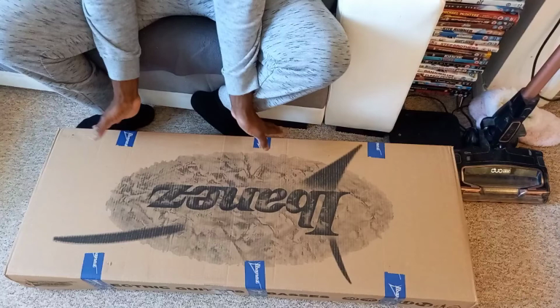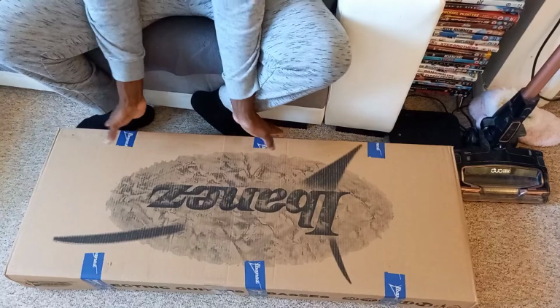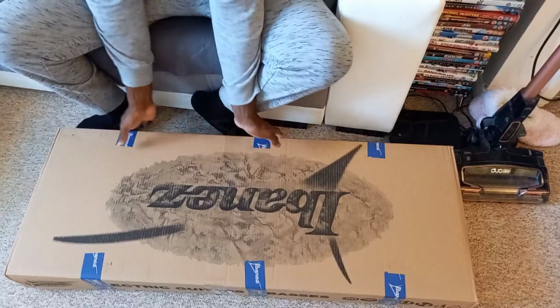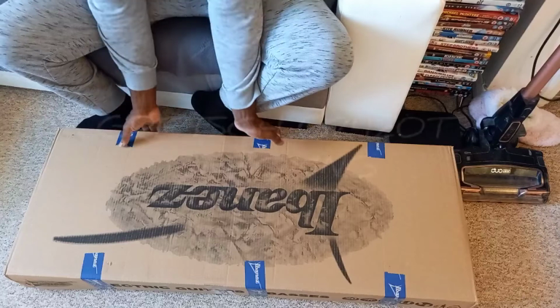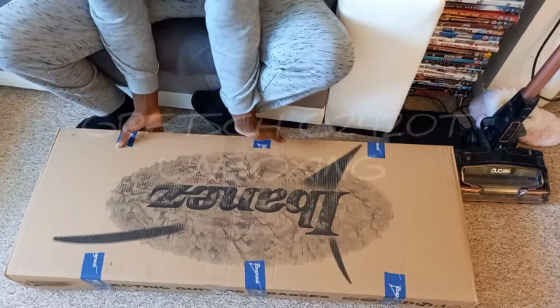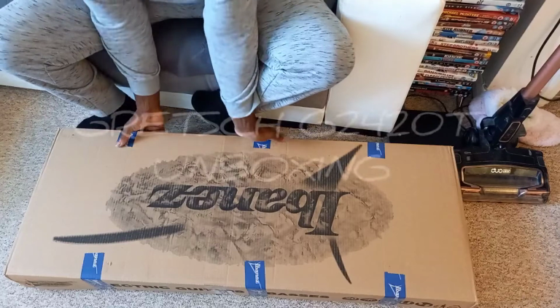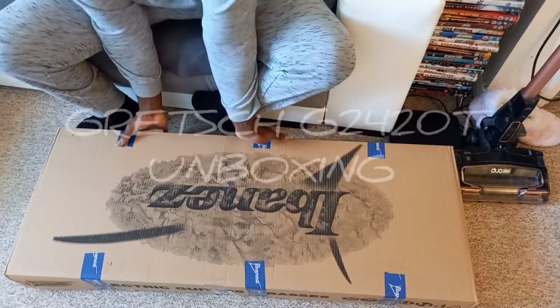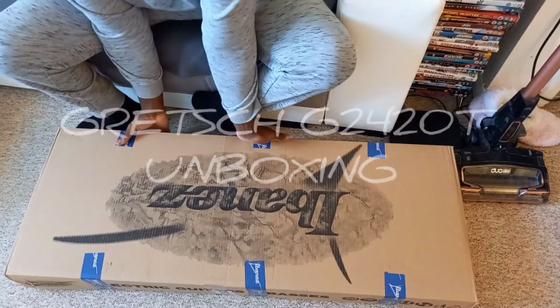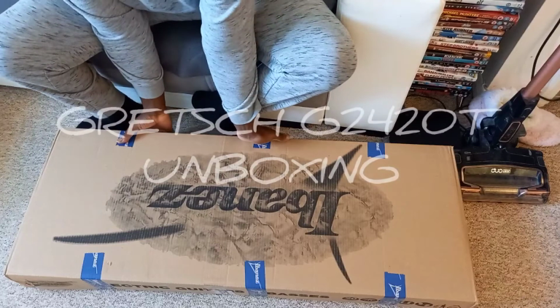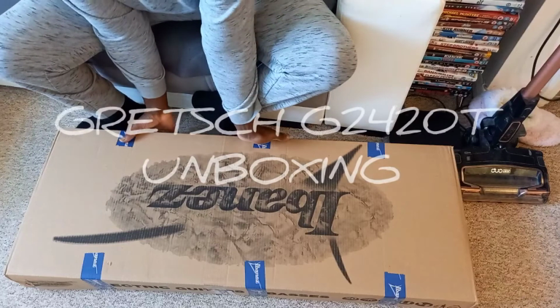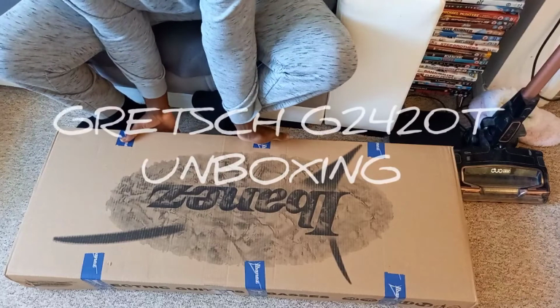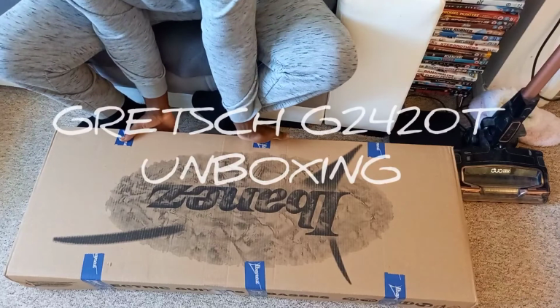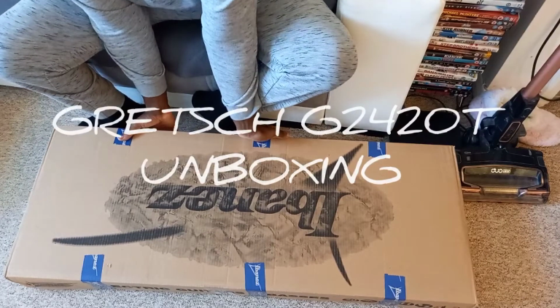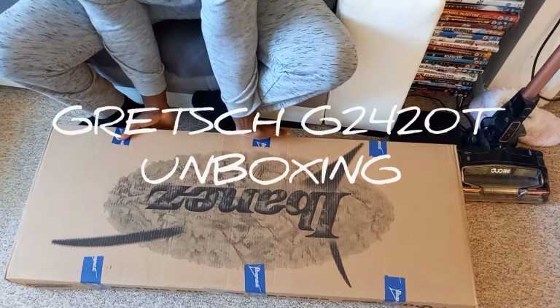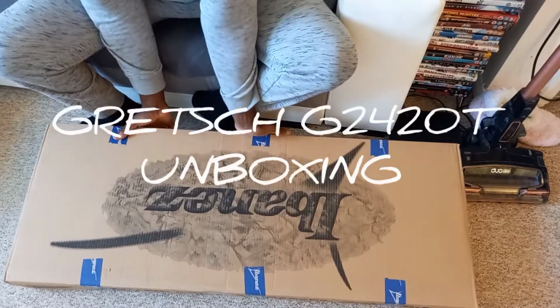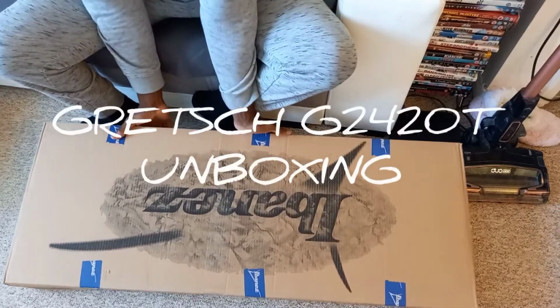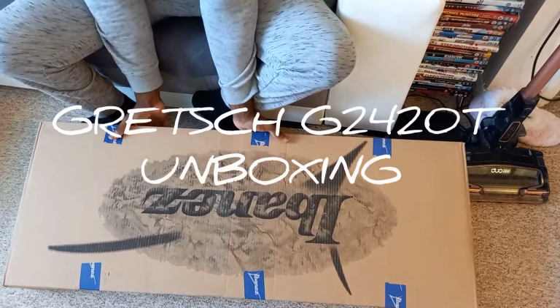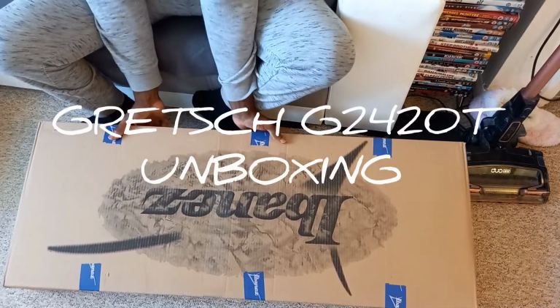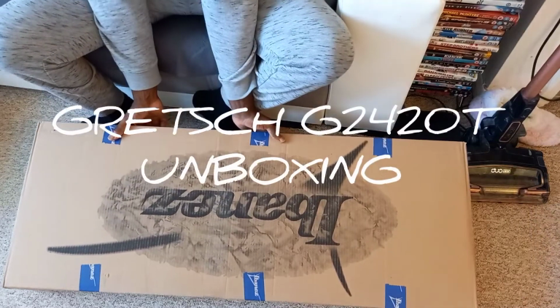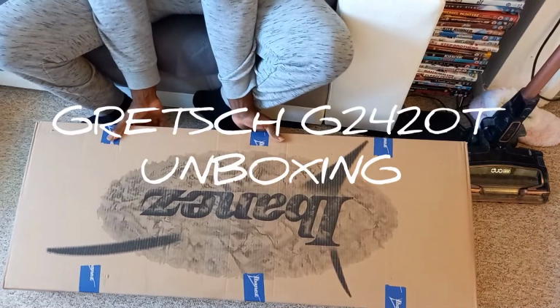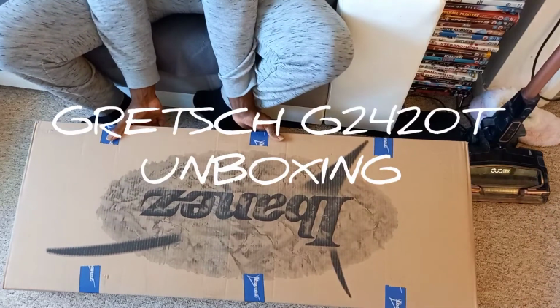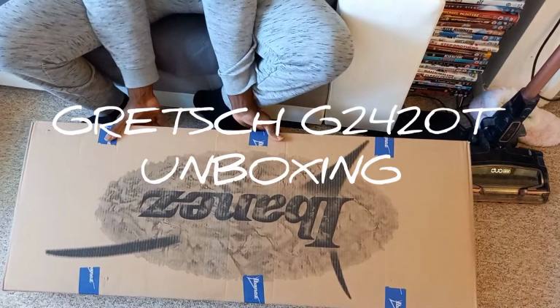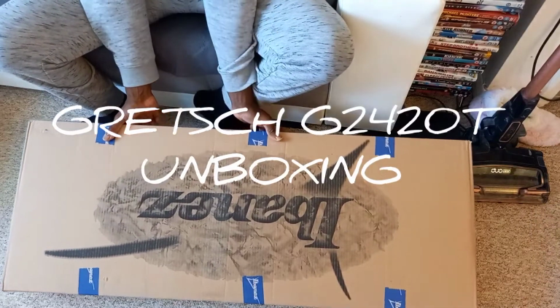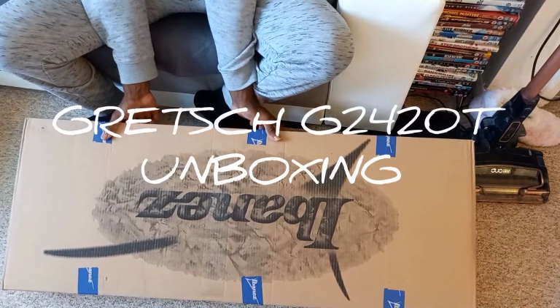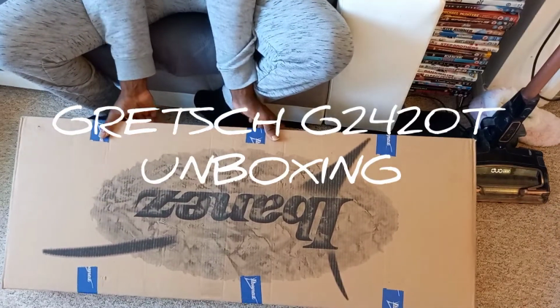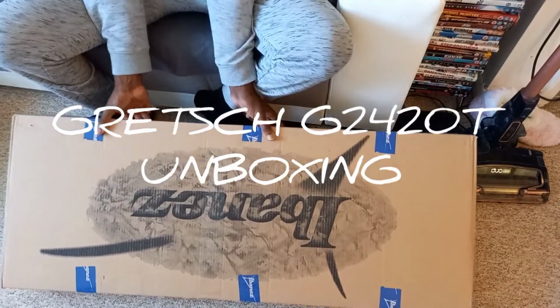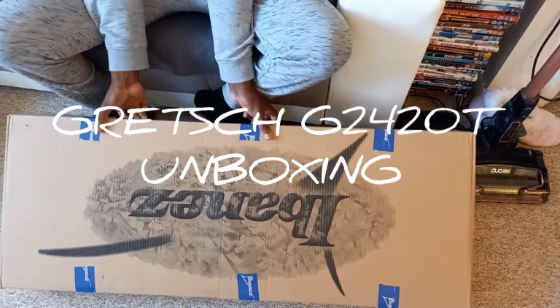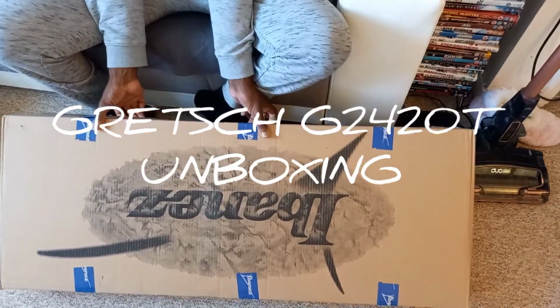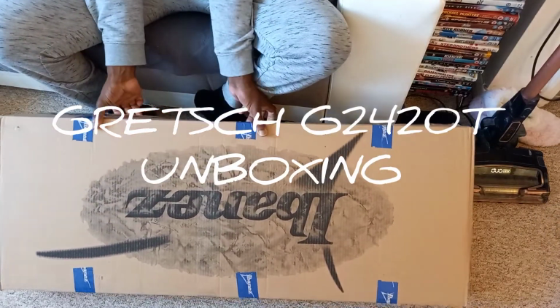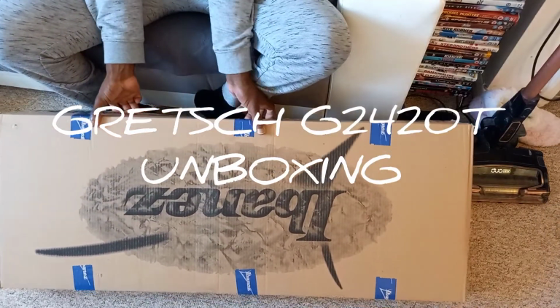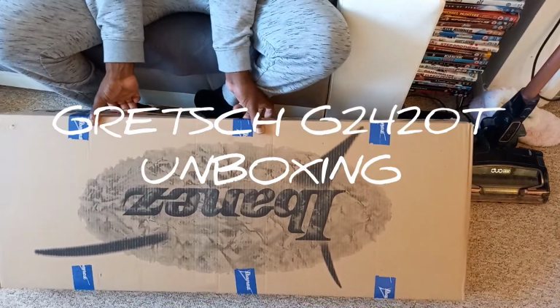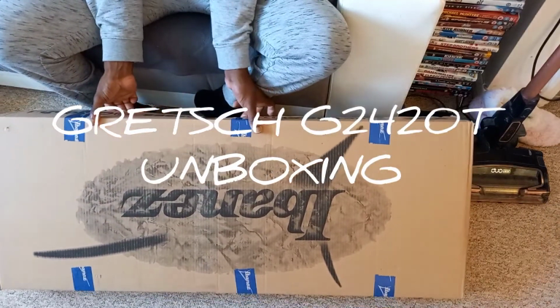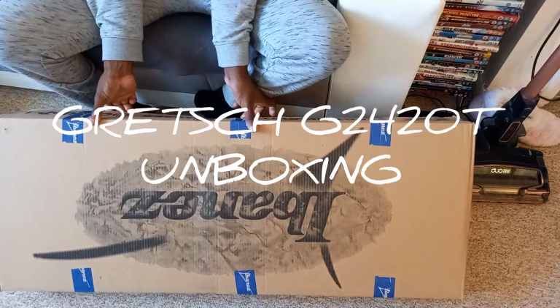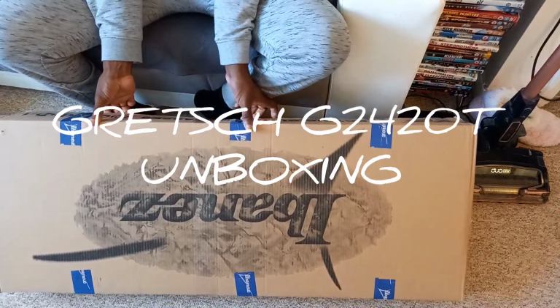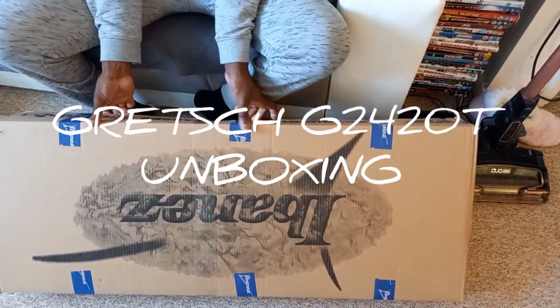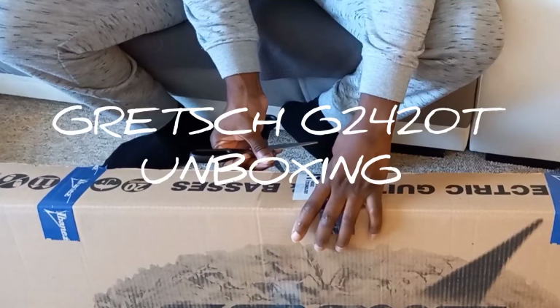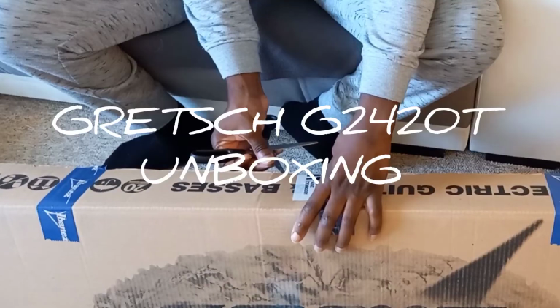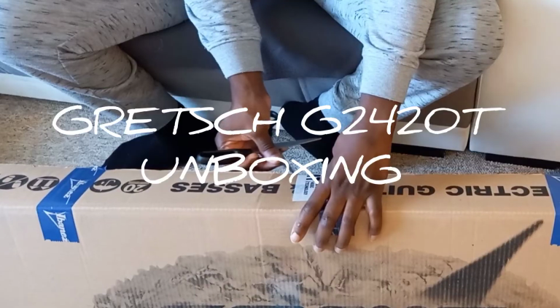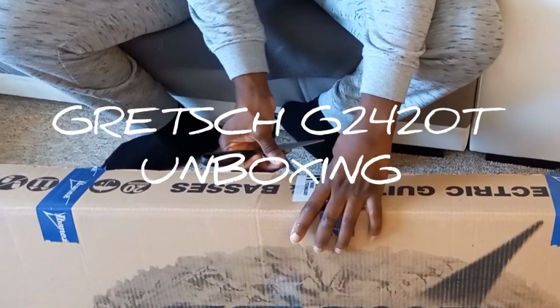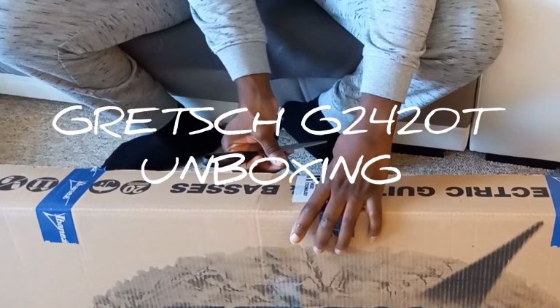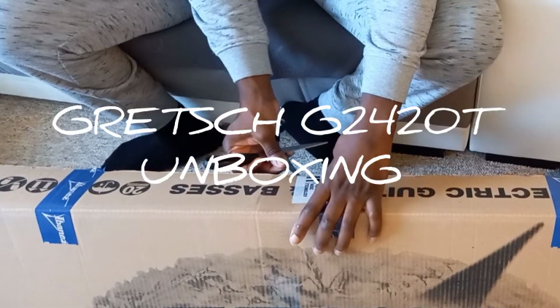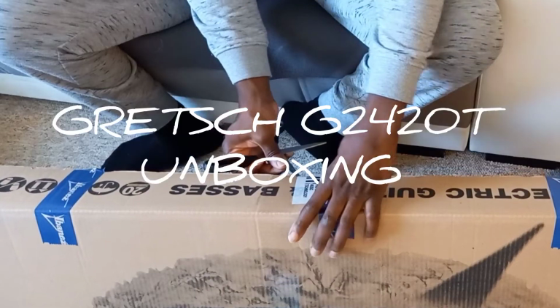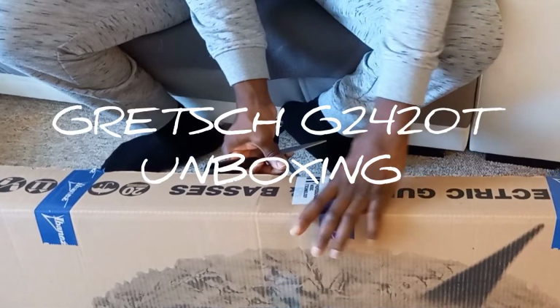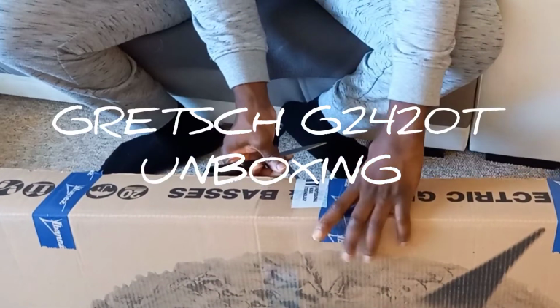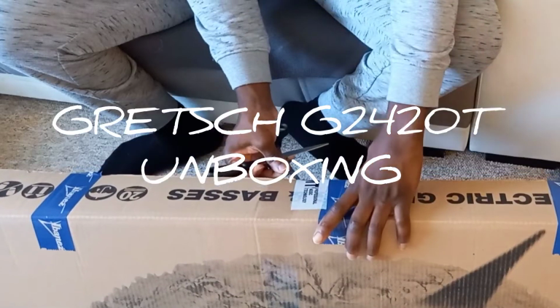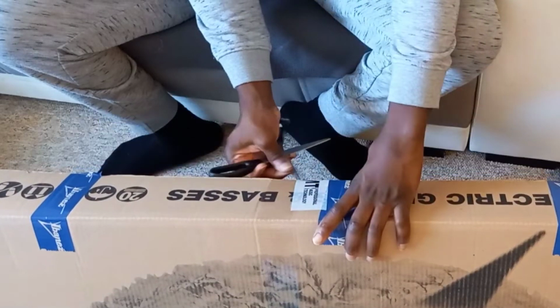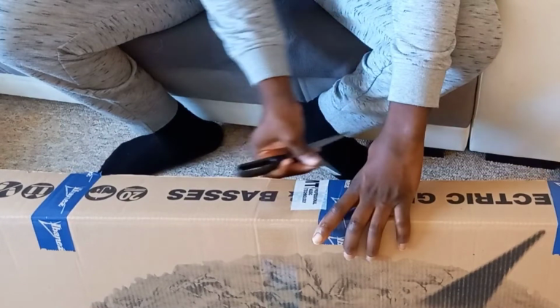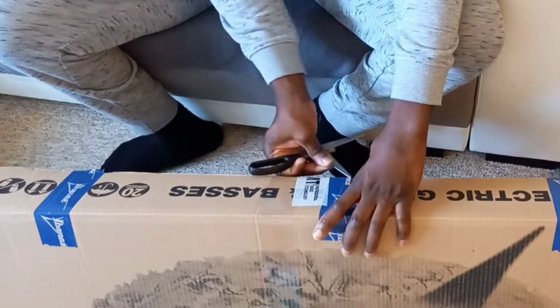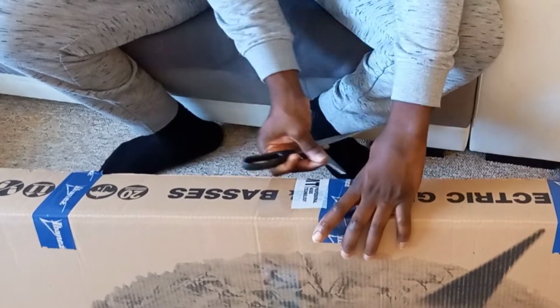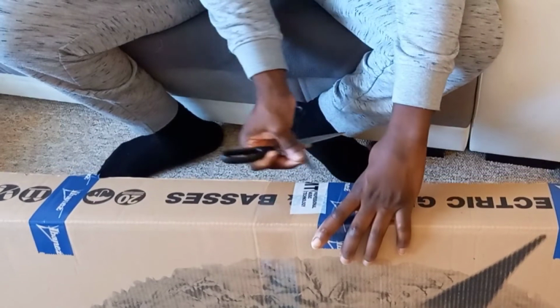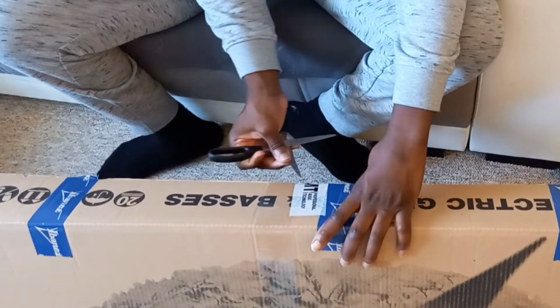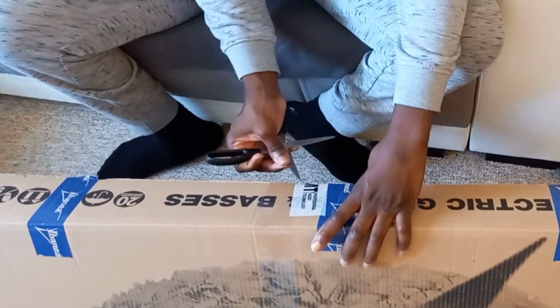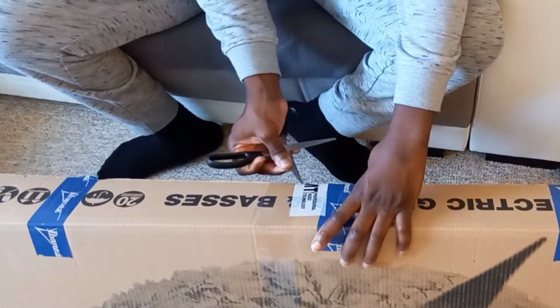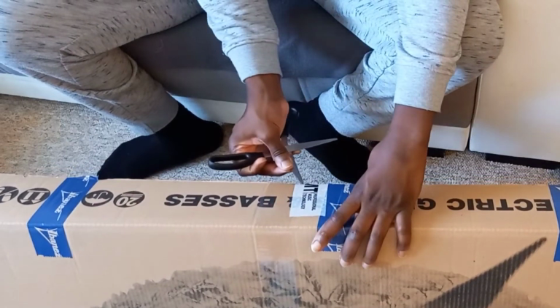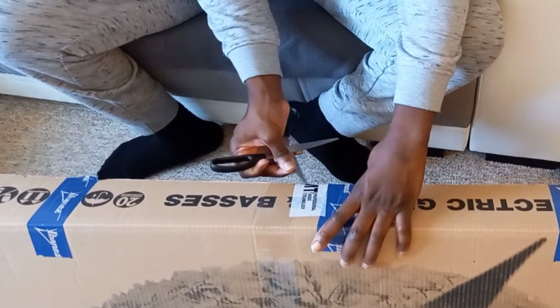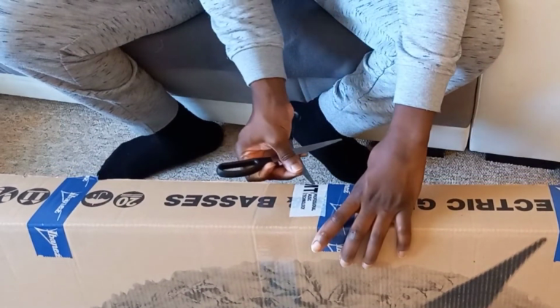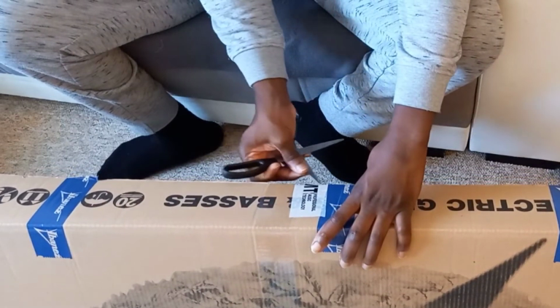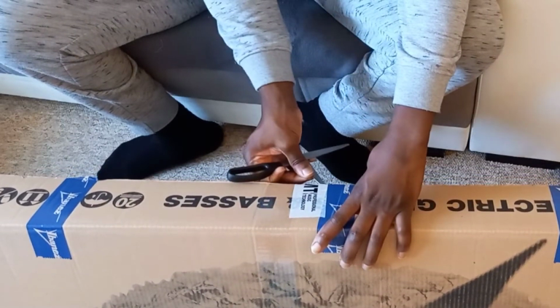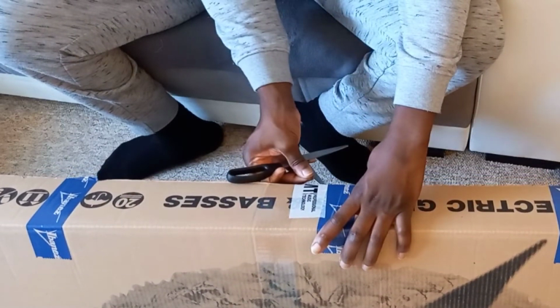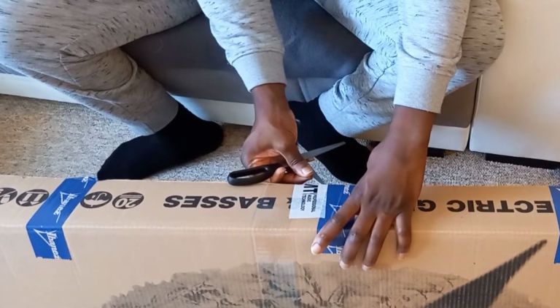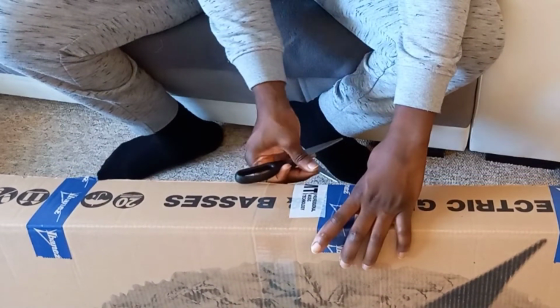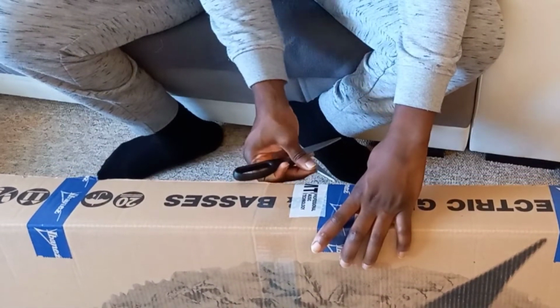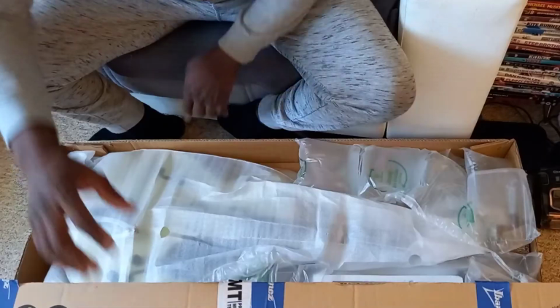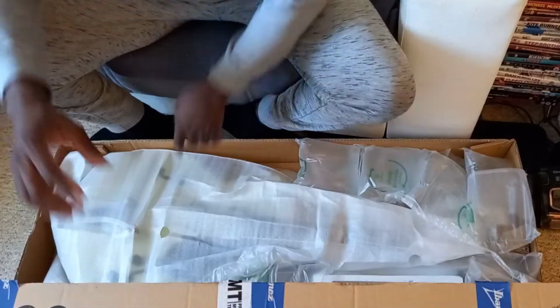Hello and welcome to the unboxing of my Gretsch 2420T. Yeah, I know — it's in an Ibanez box.